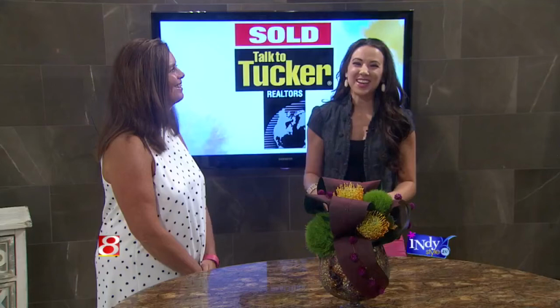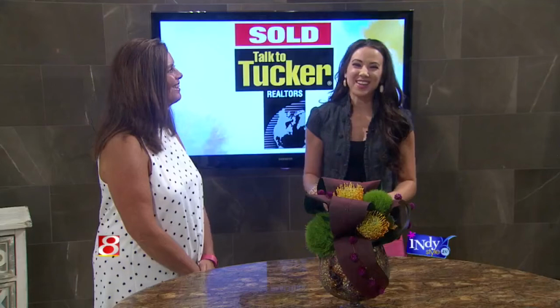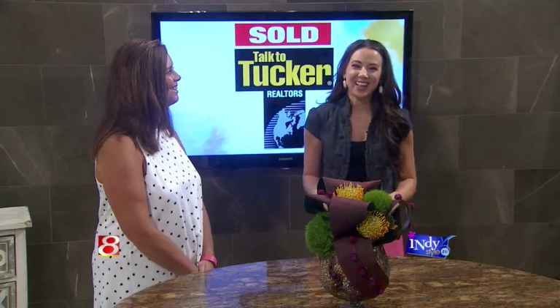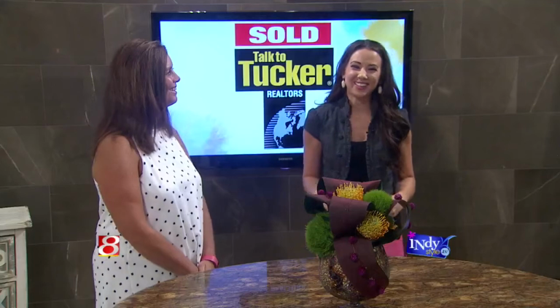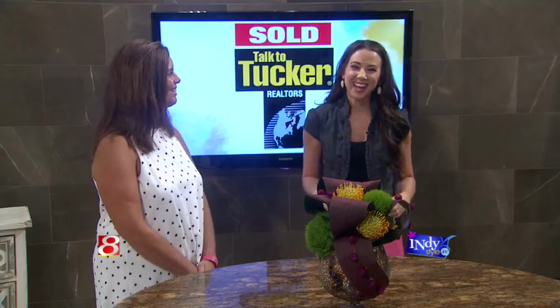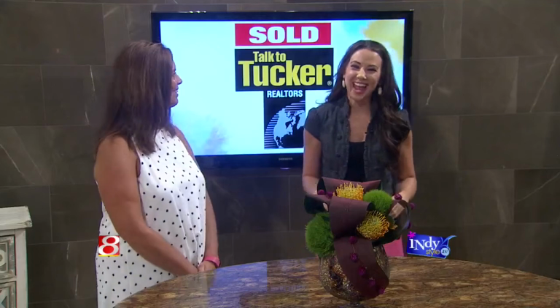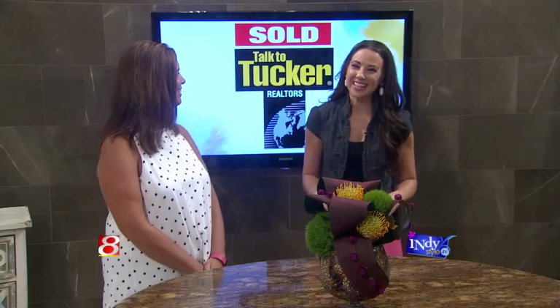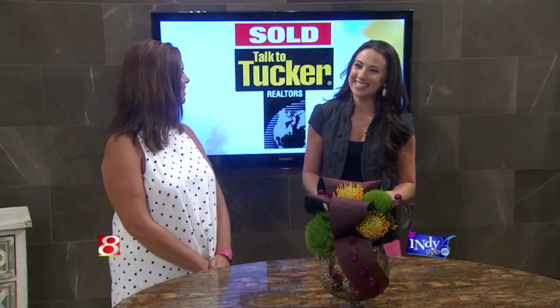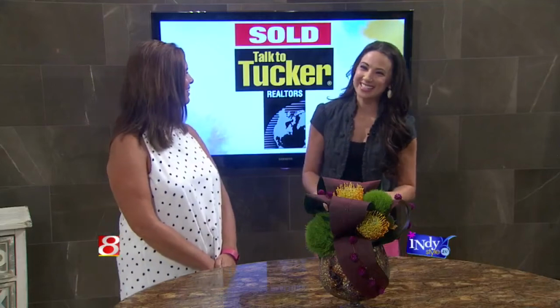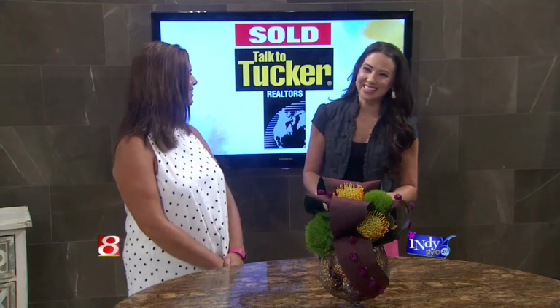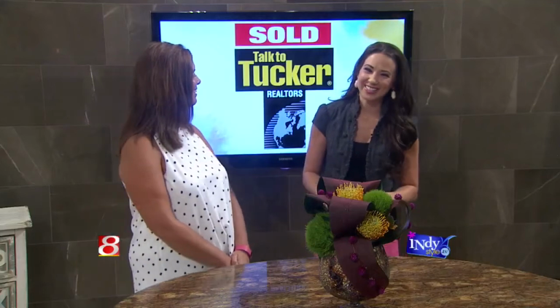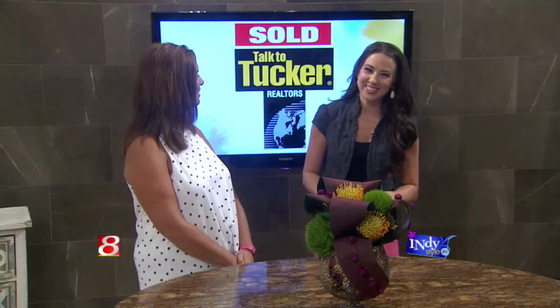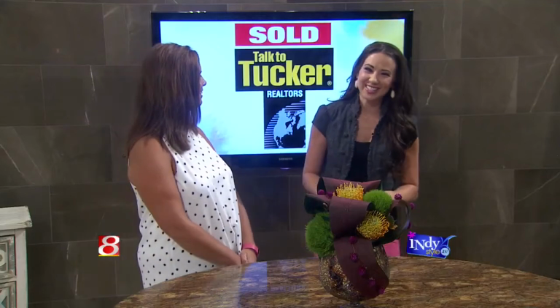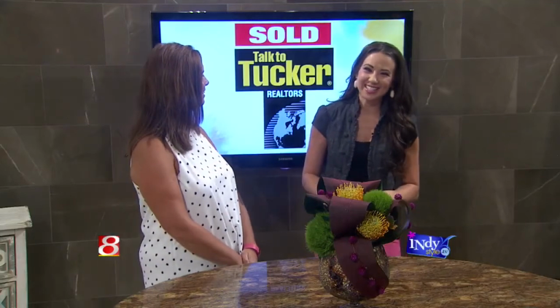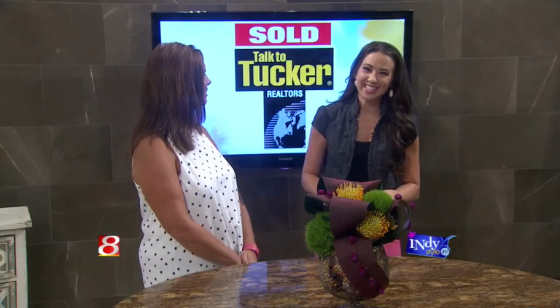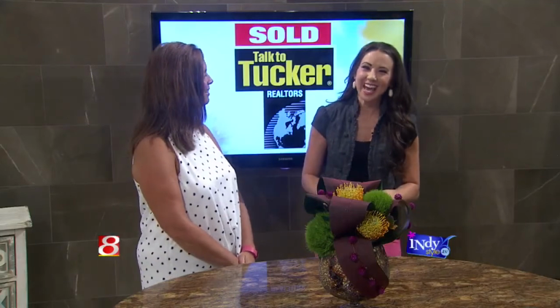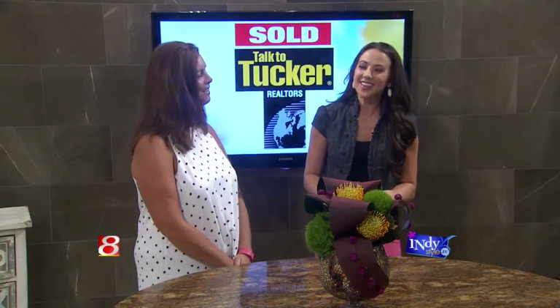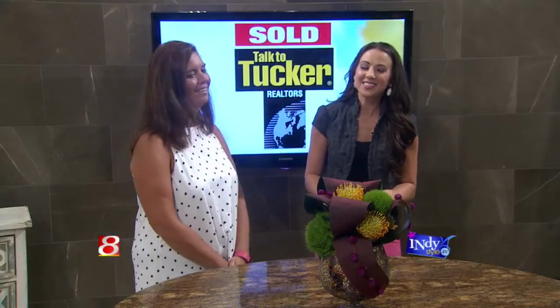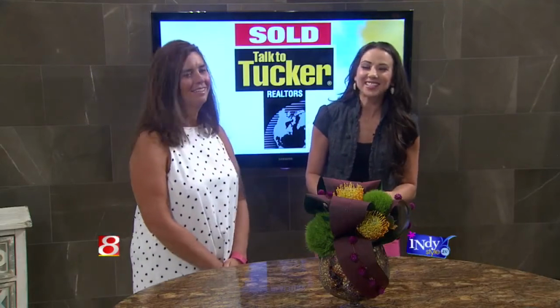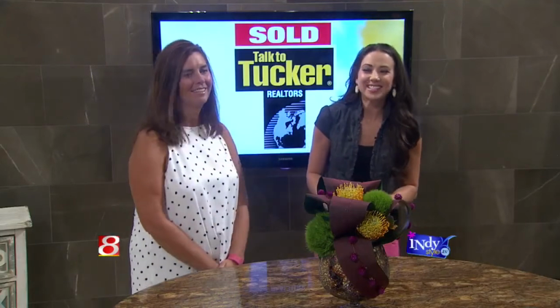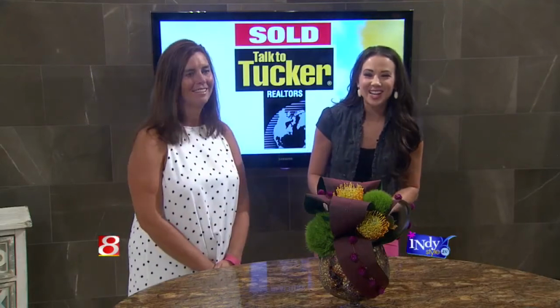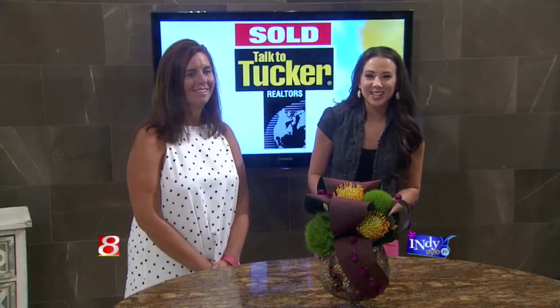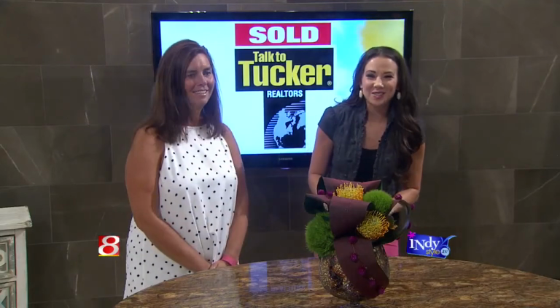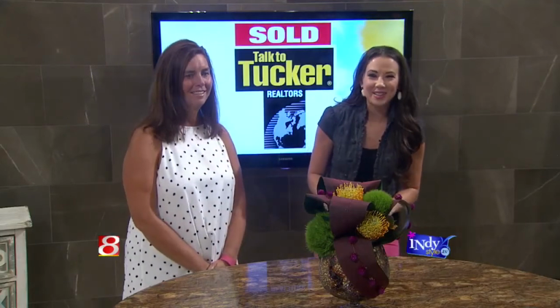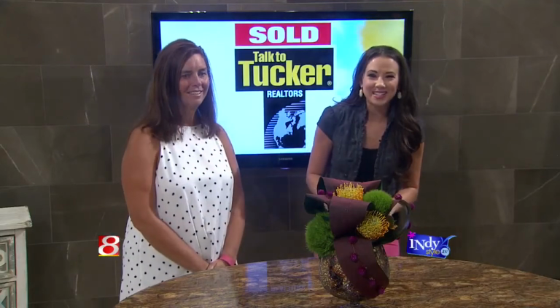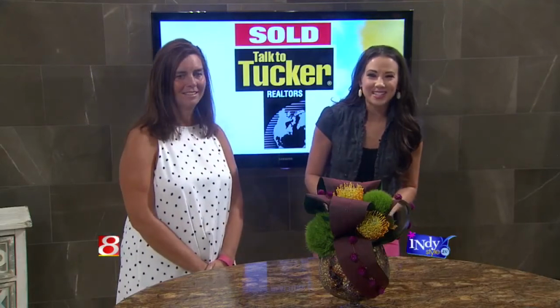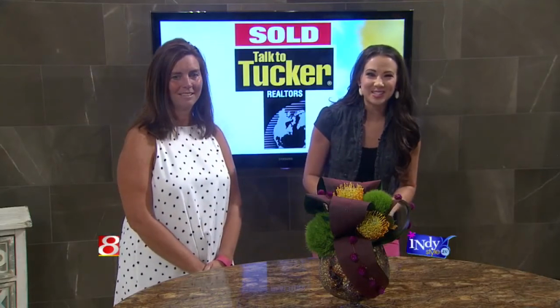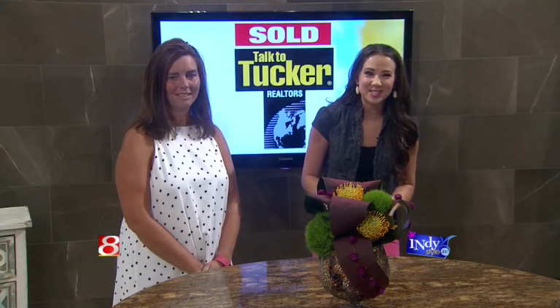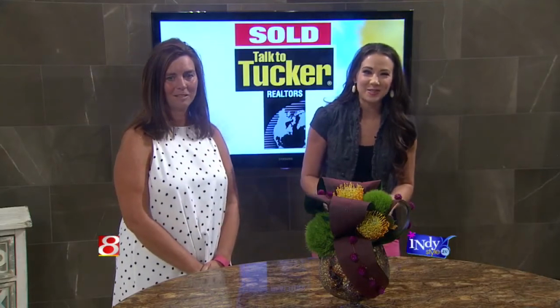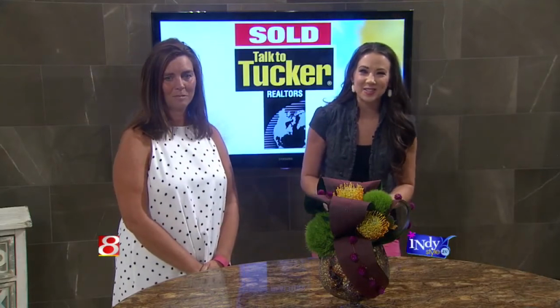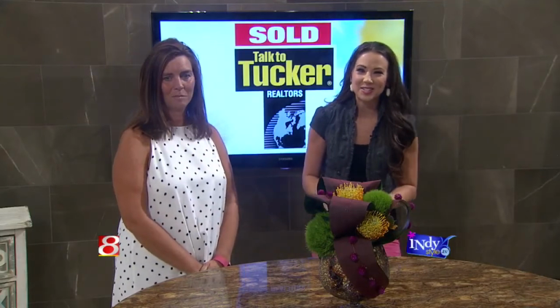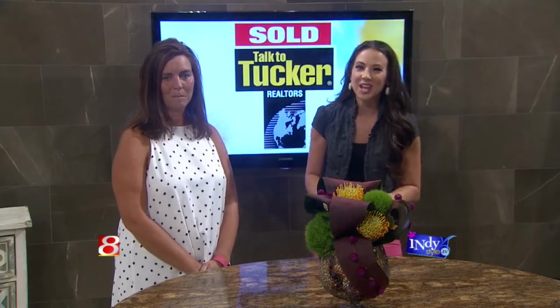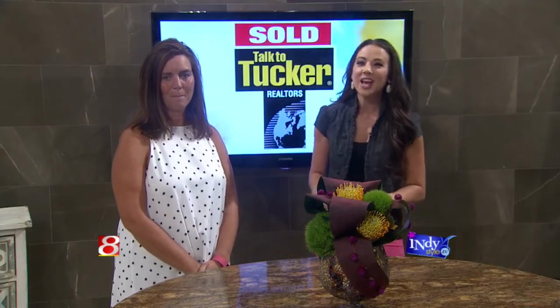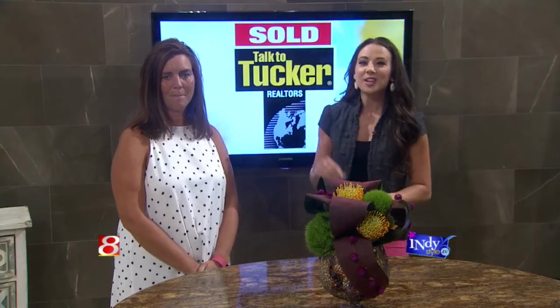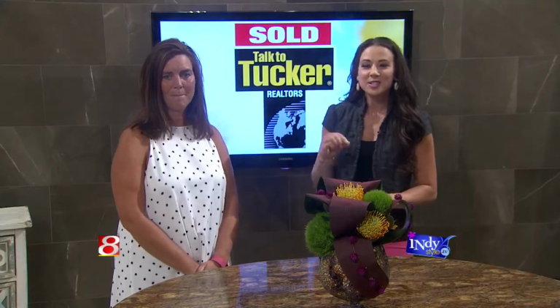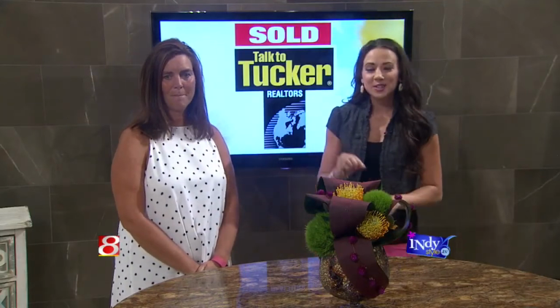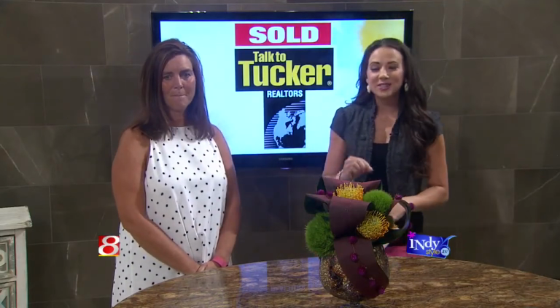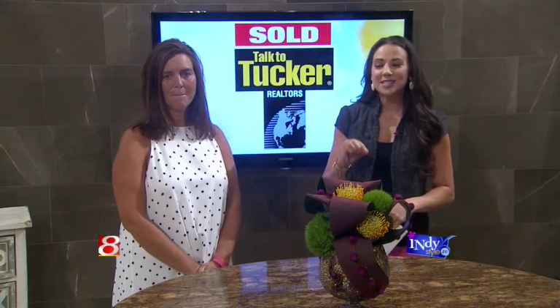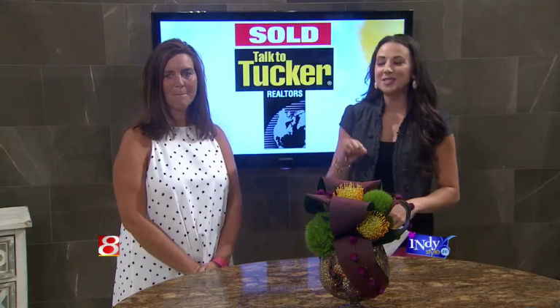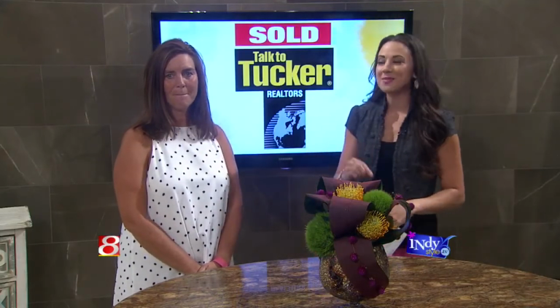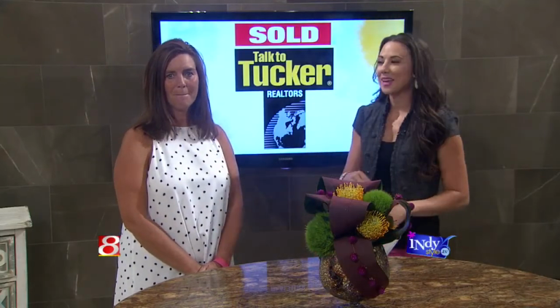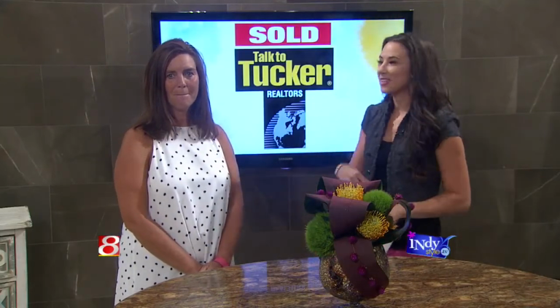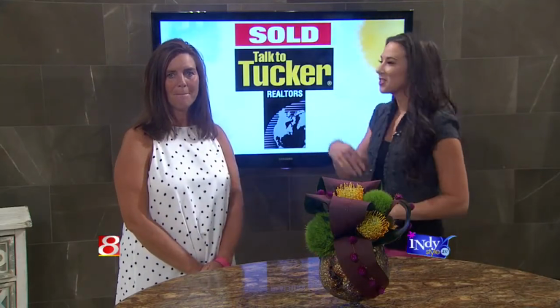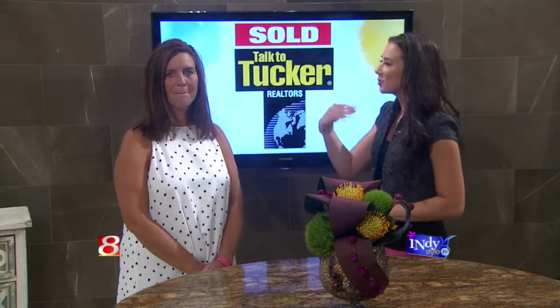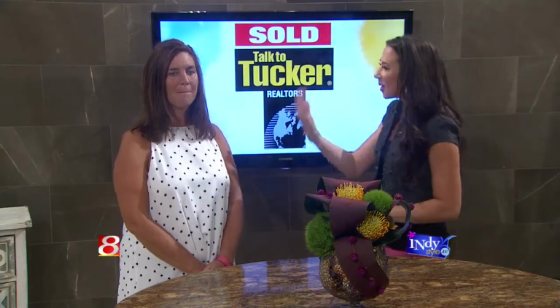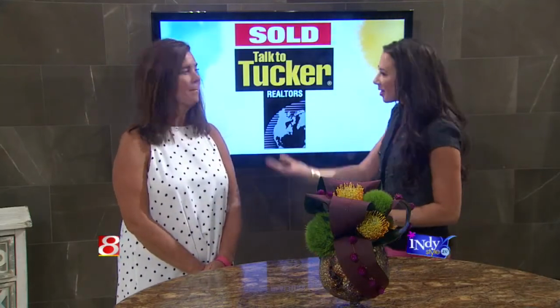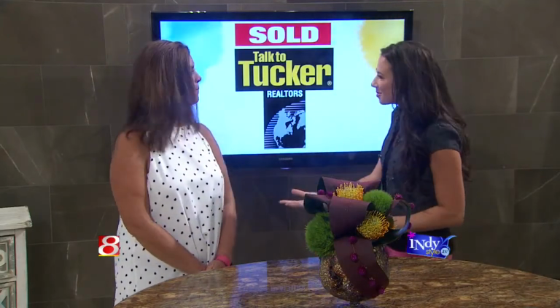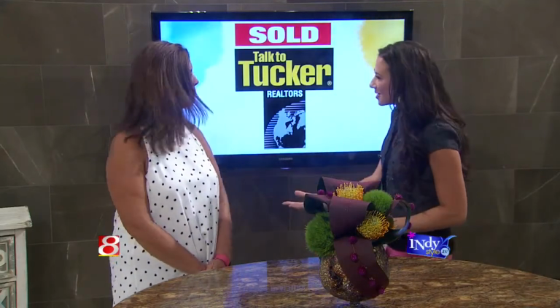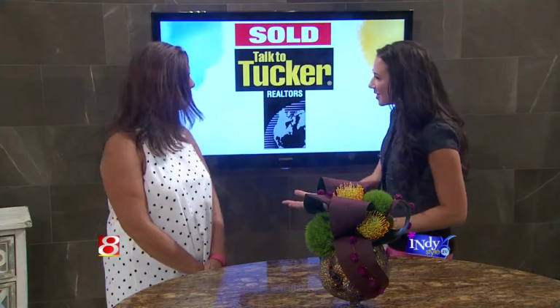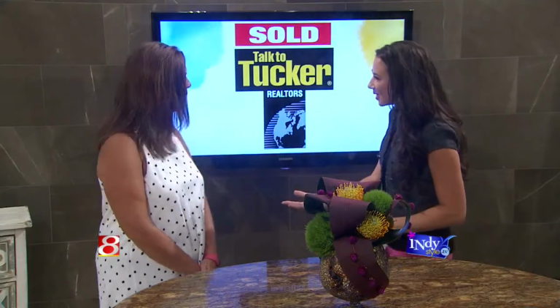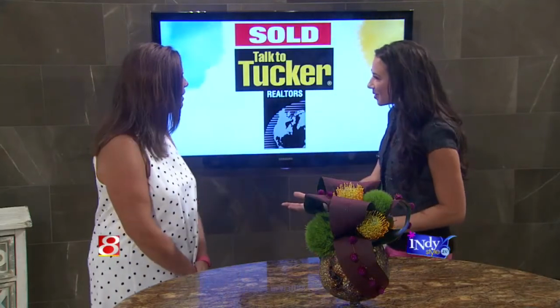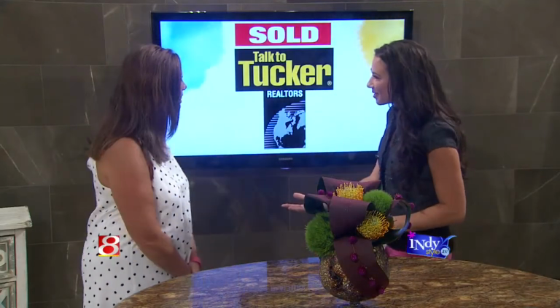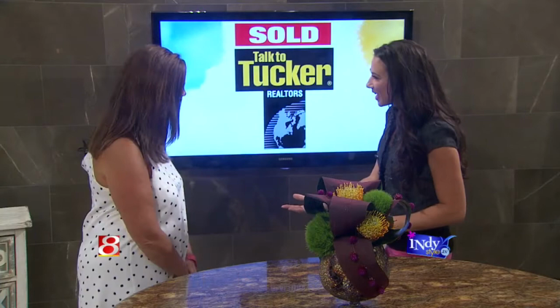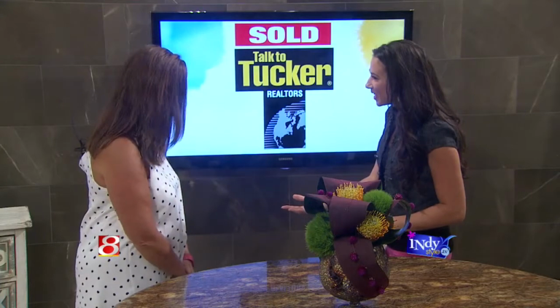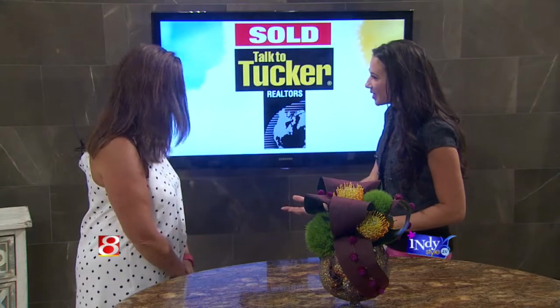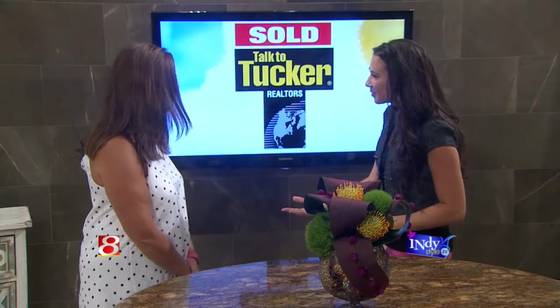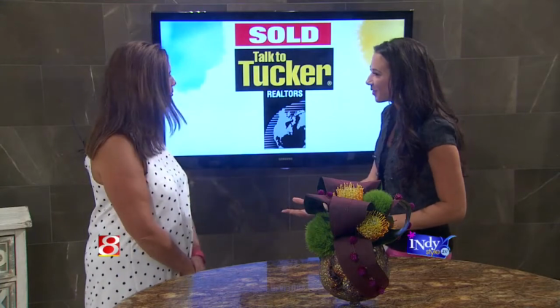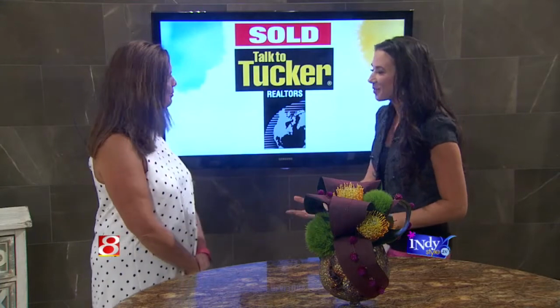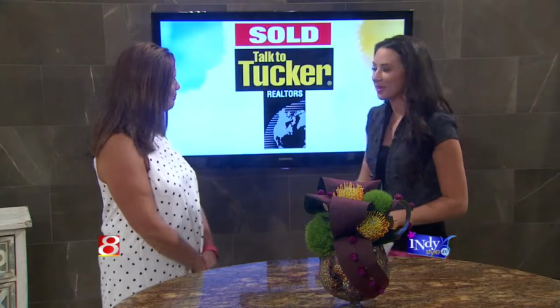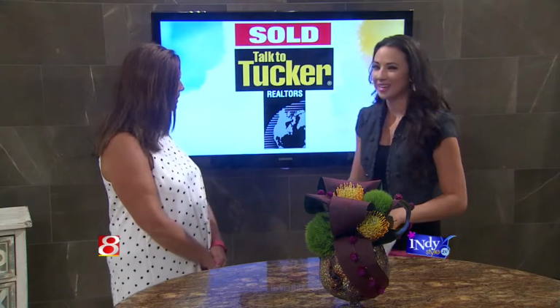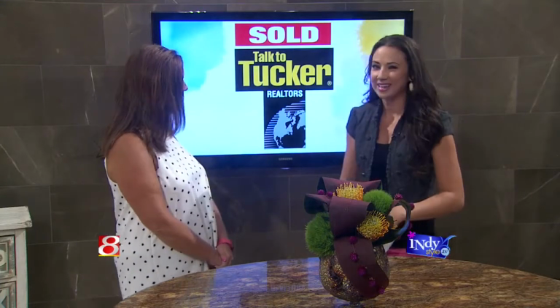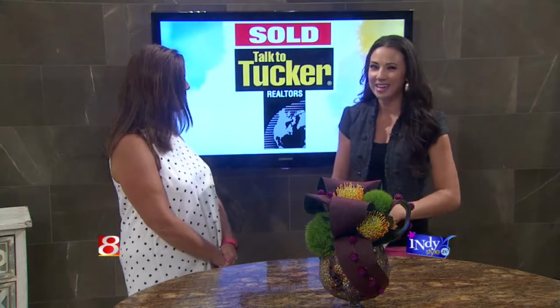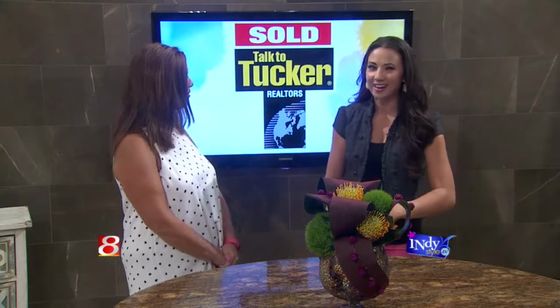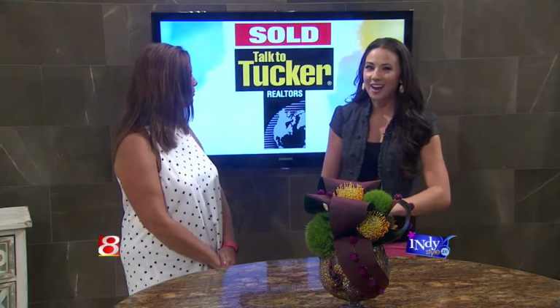Hey, Valerie Hayes is here. She is the SC Tucker Business Services Manager. Welcome to you. Thank you for being here.